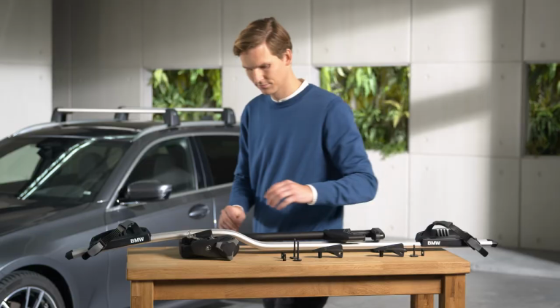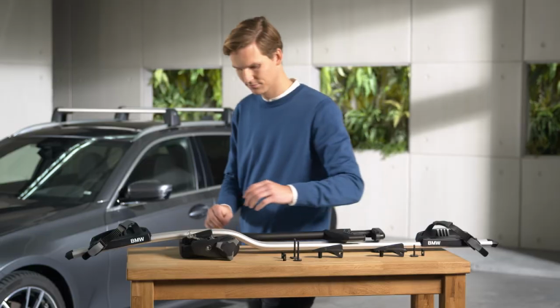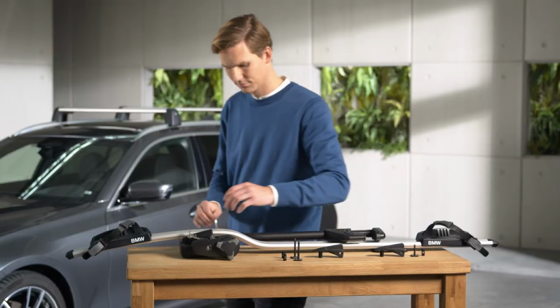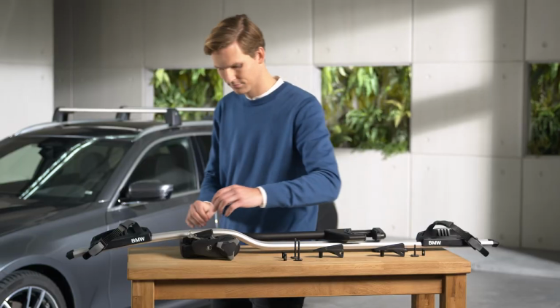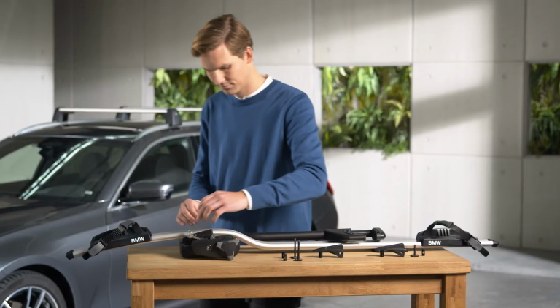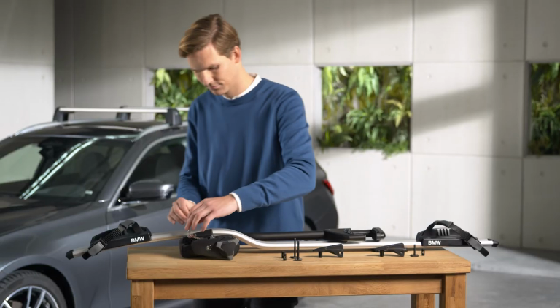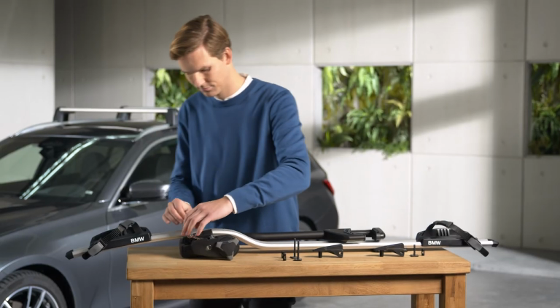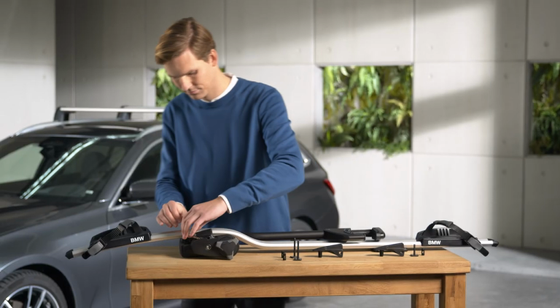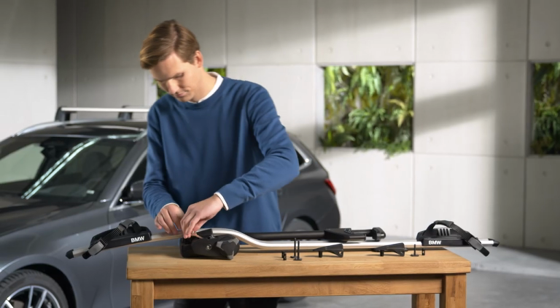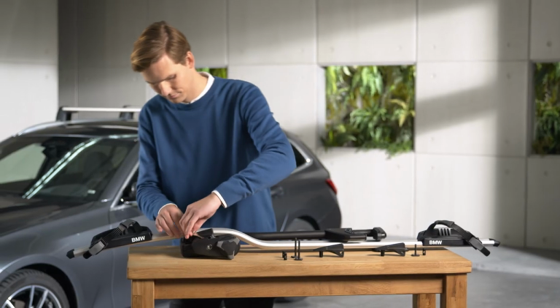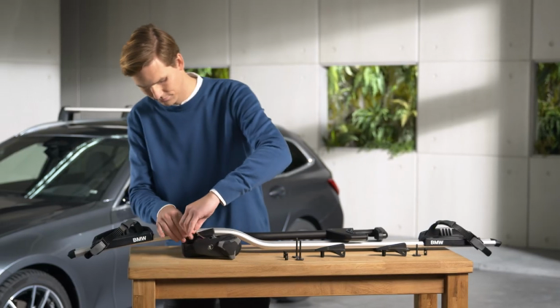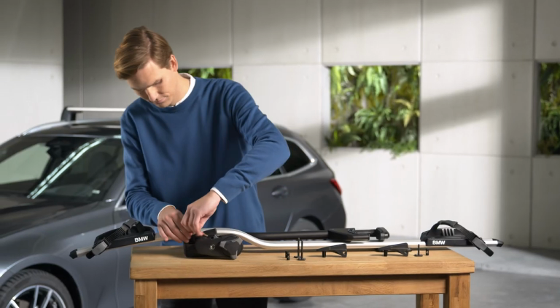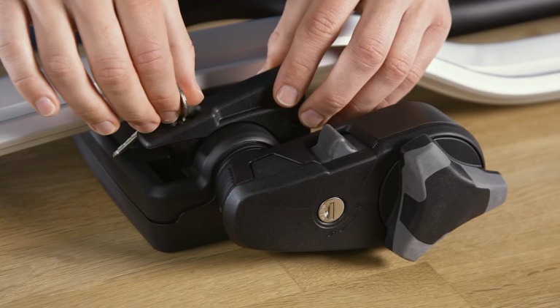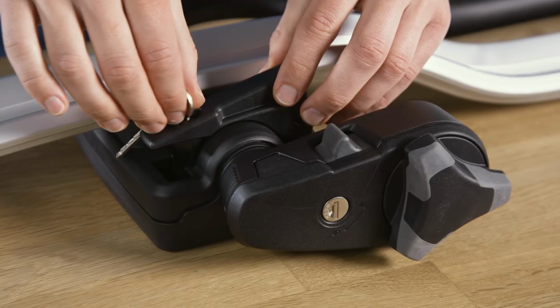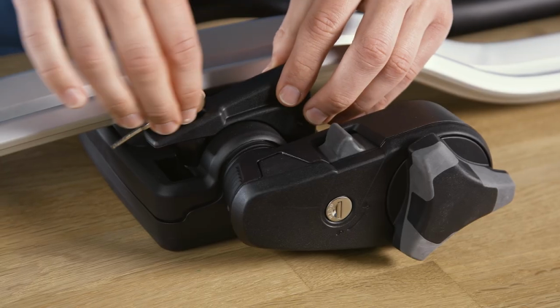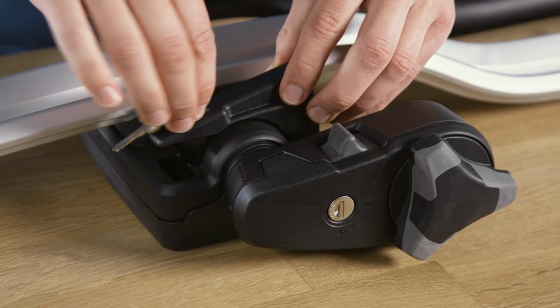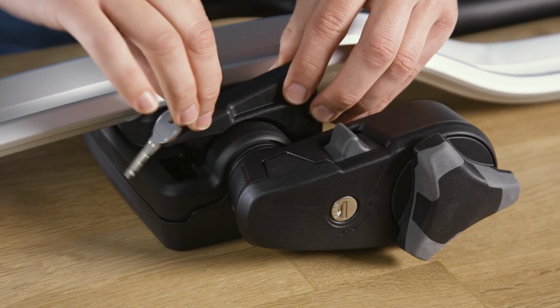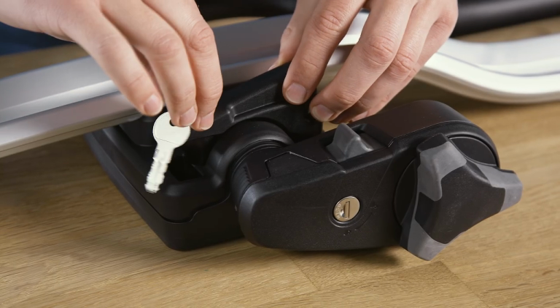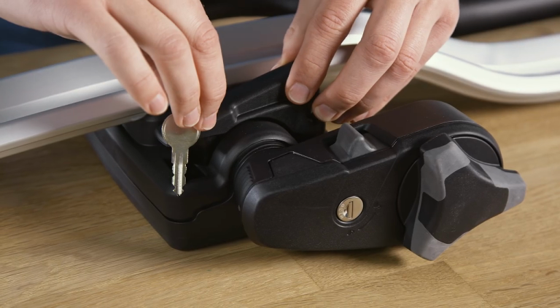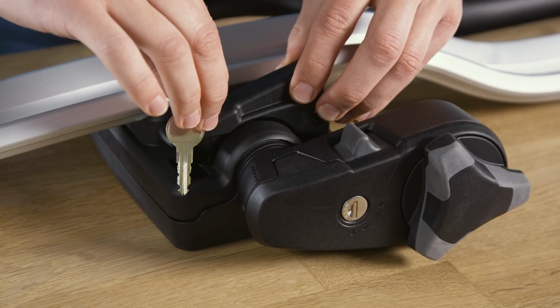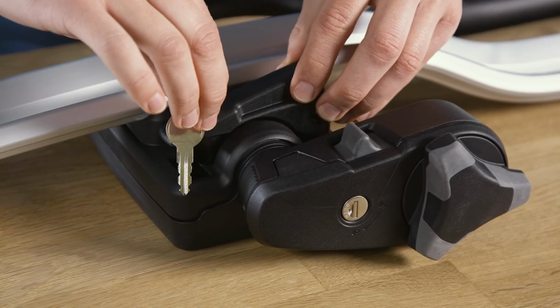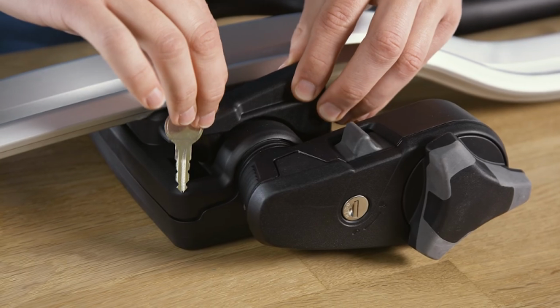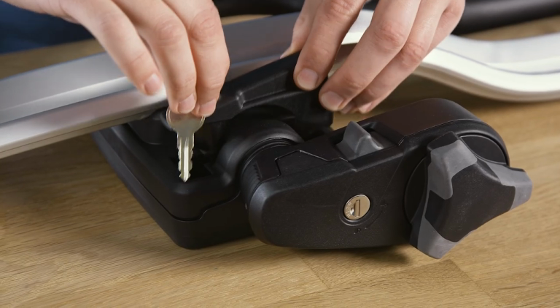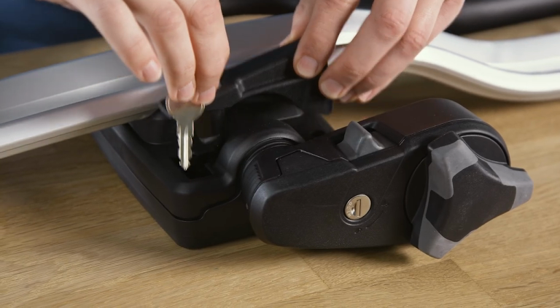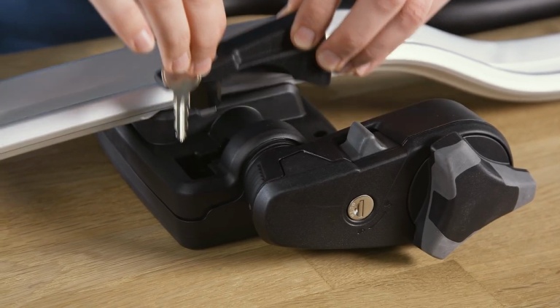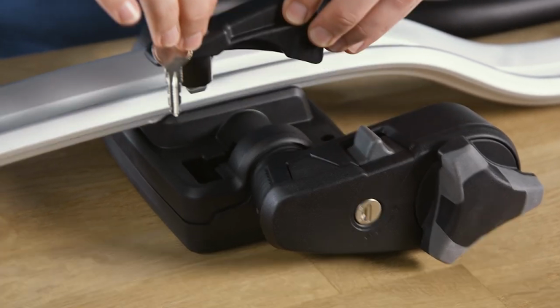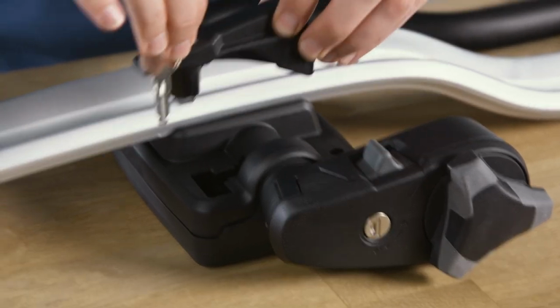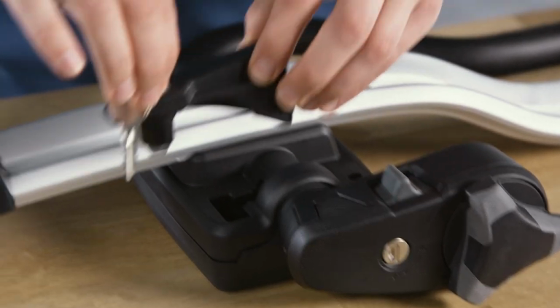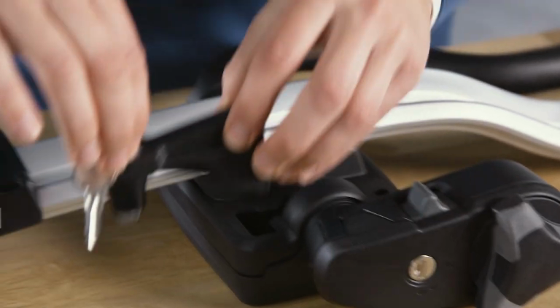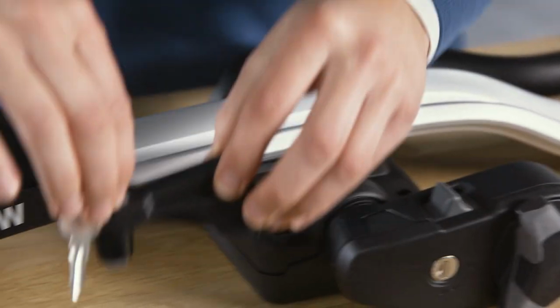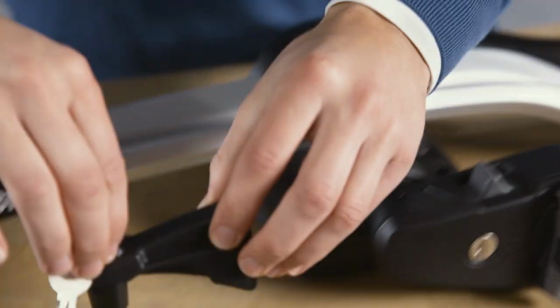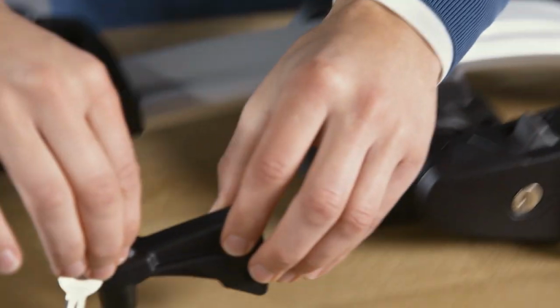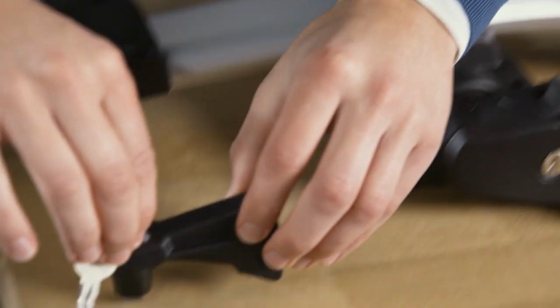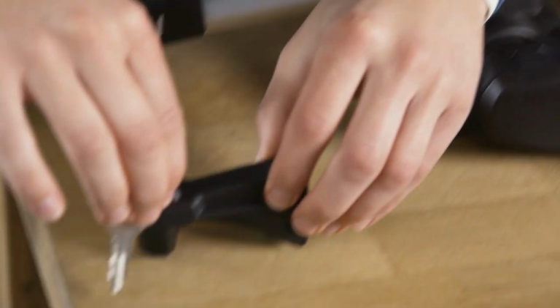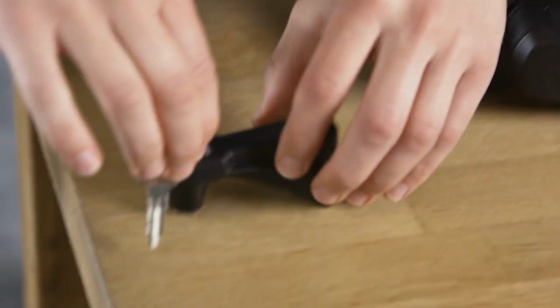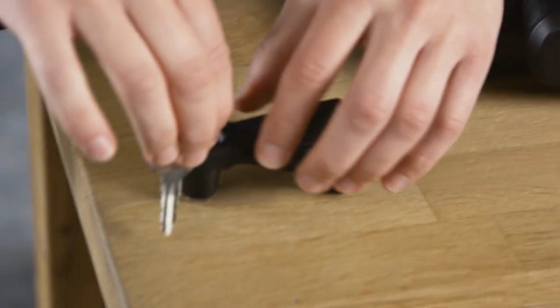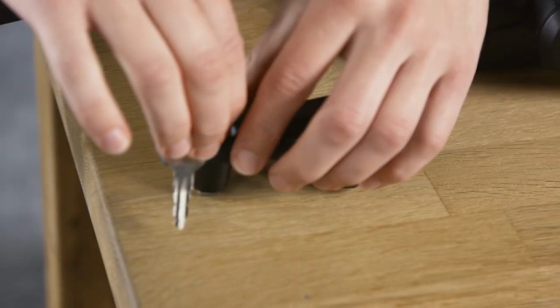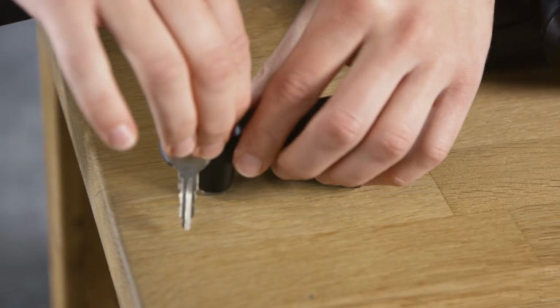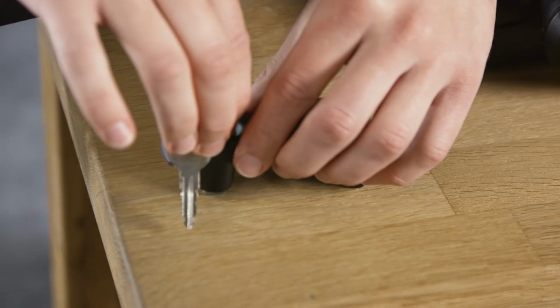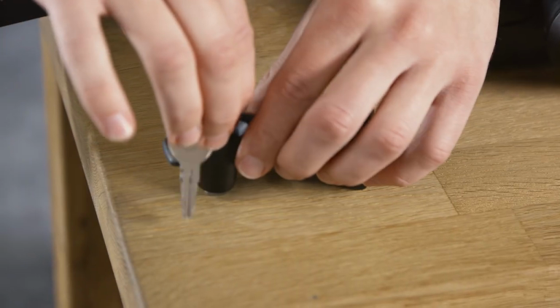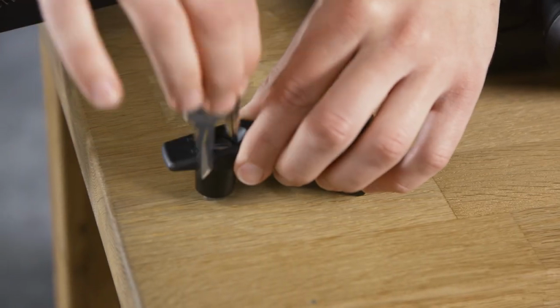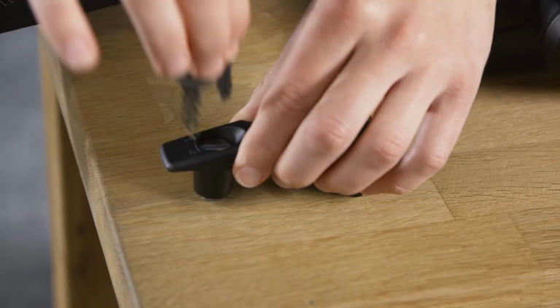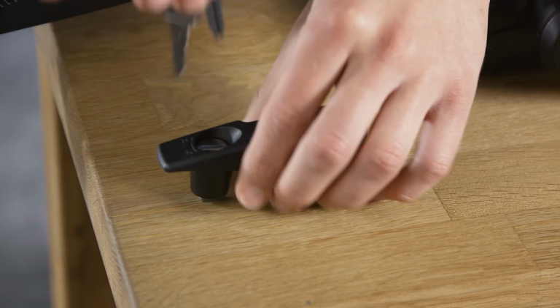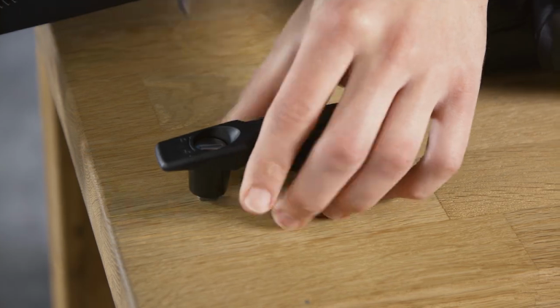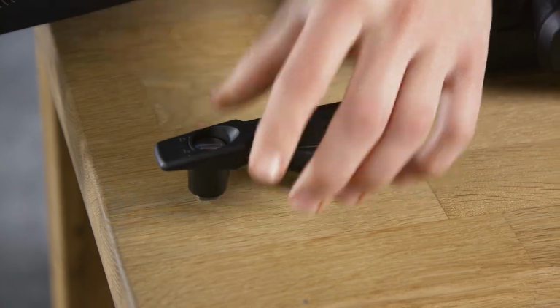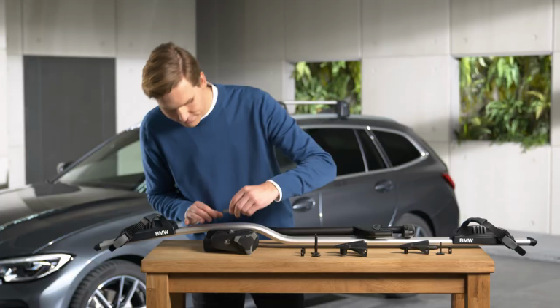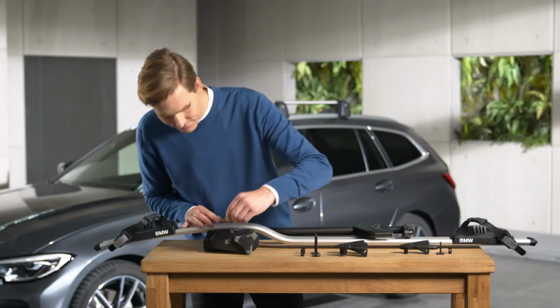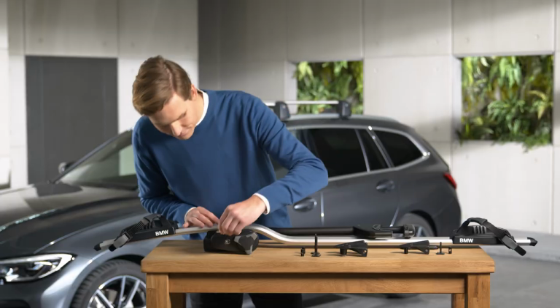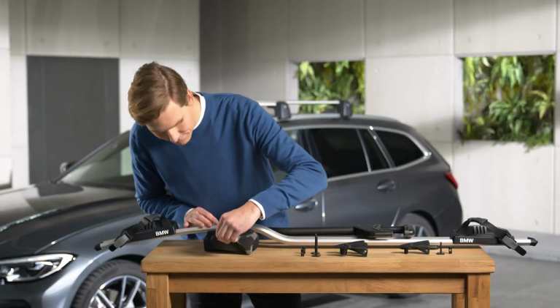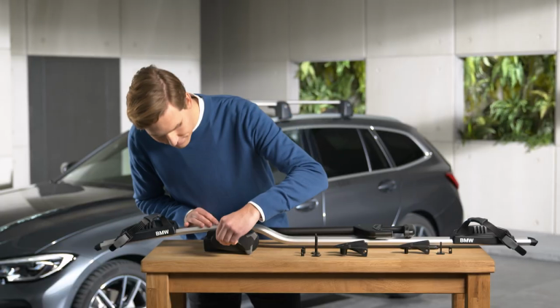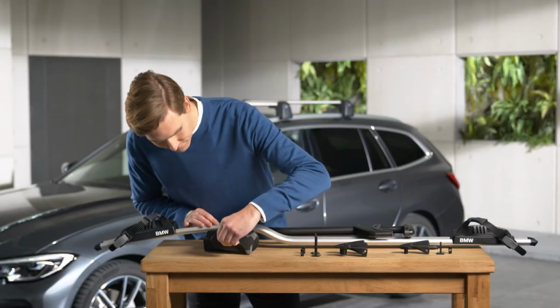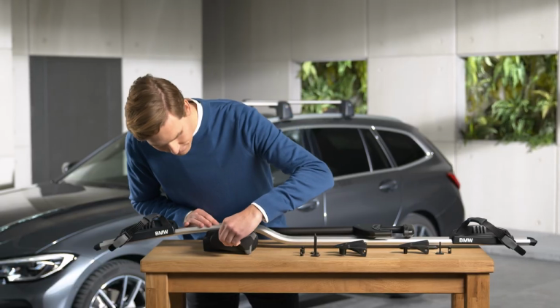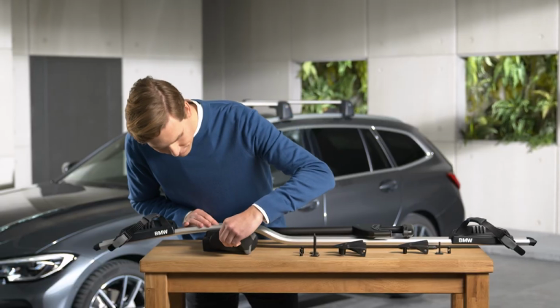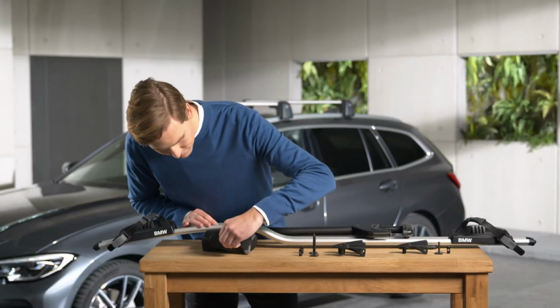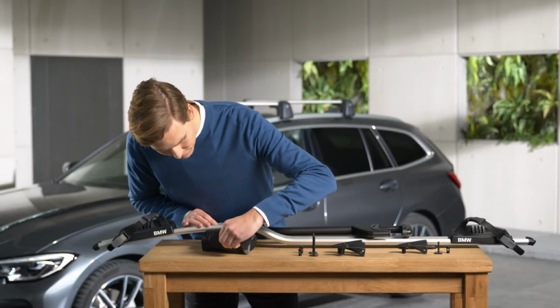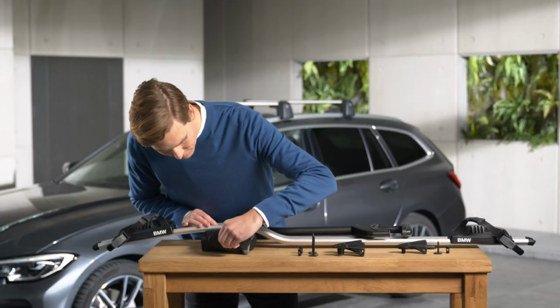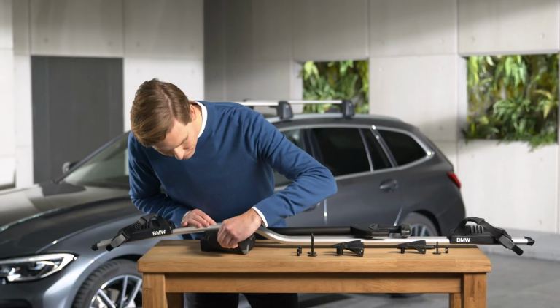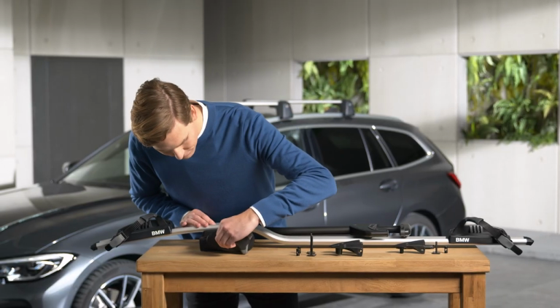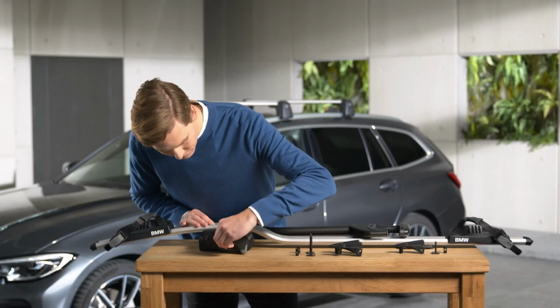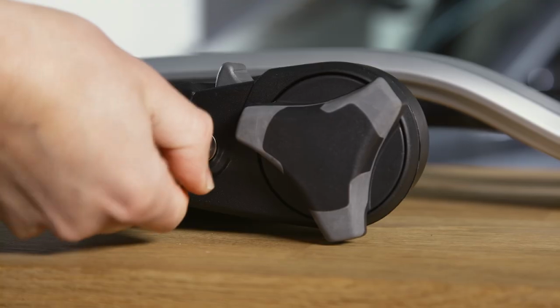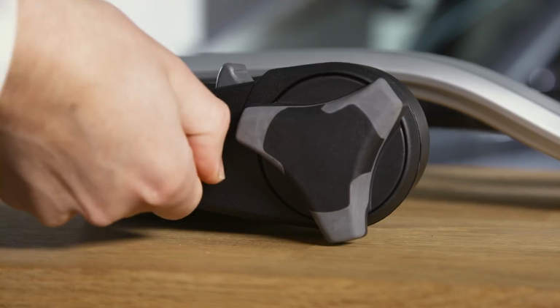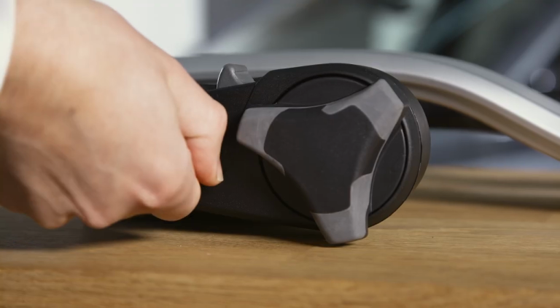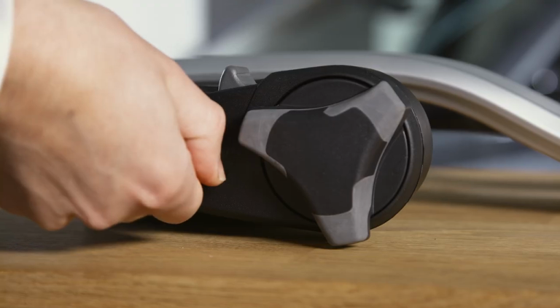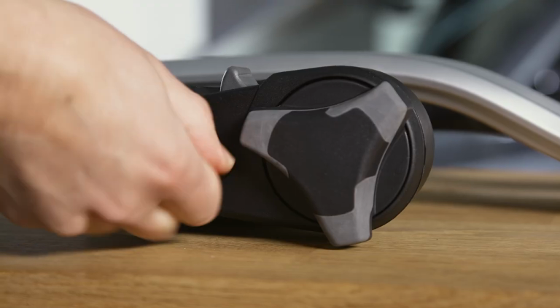Use the key to open the lock on the front lever and remove it from the bike rack. Now unlock the fastening wheel.